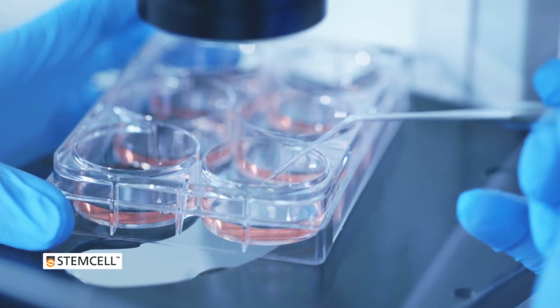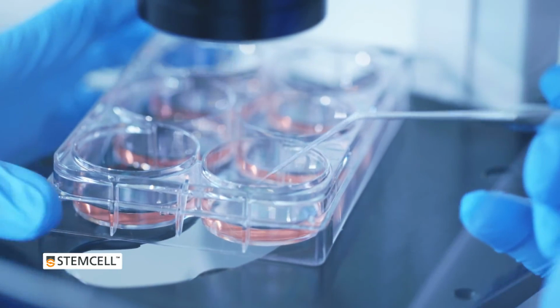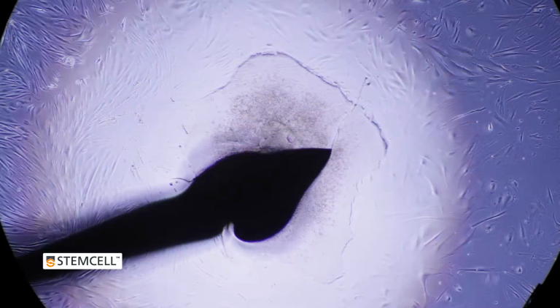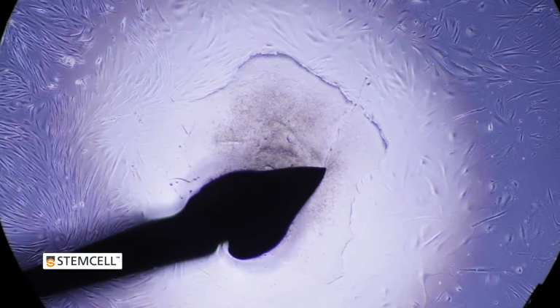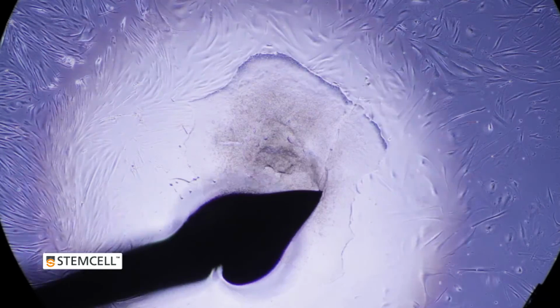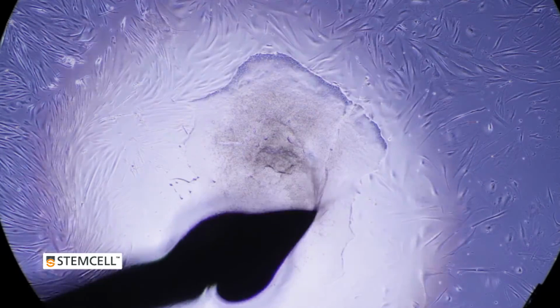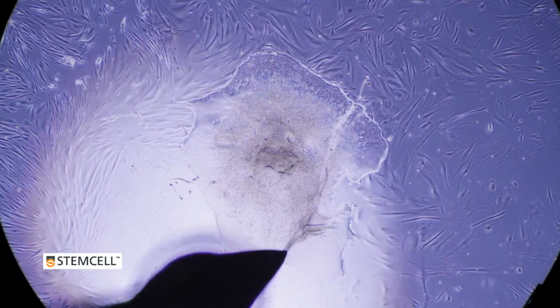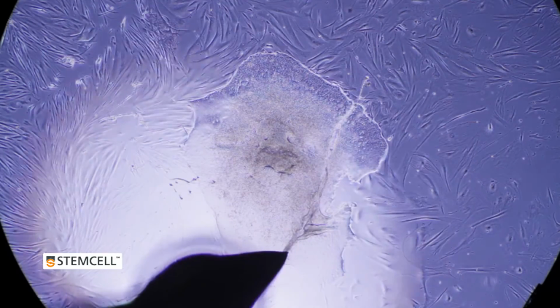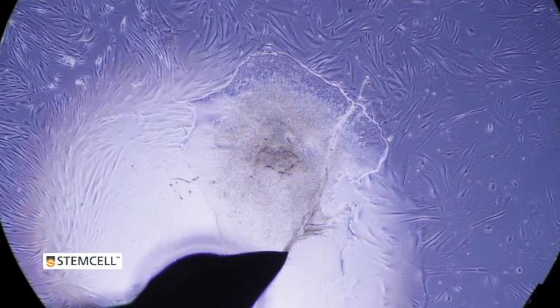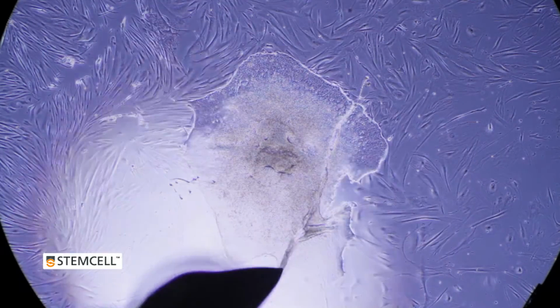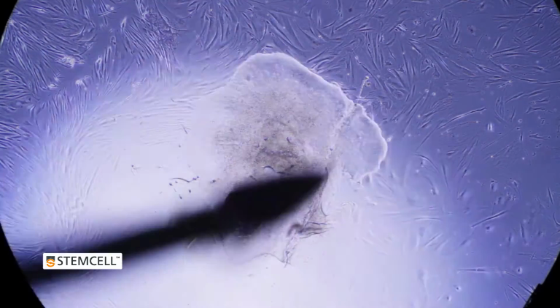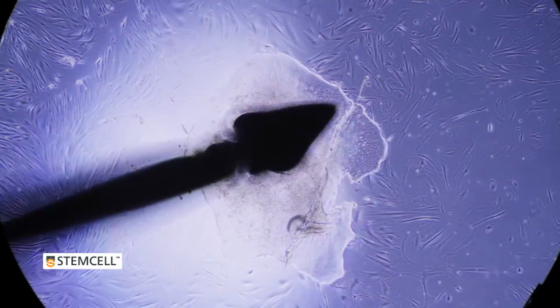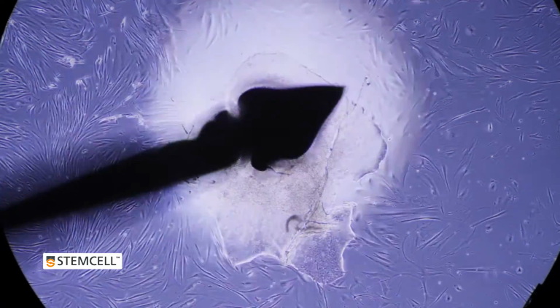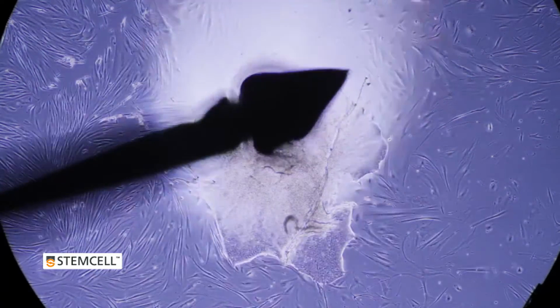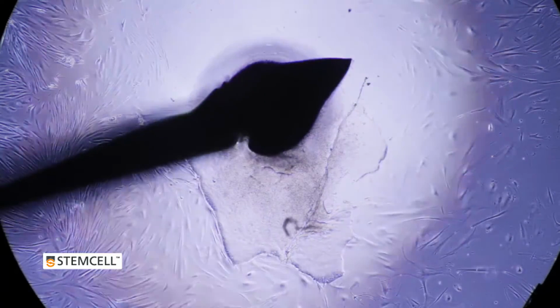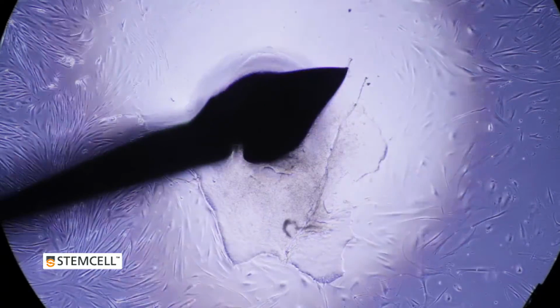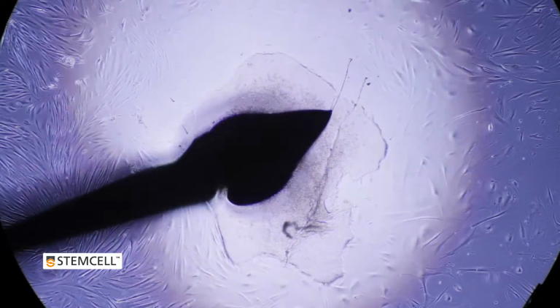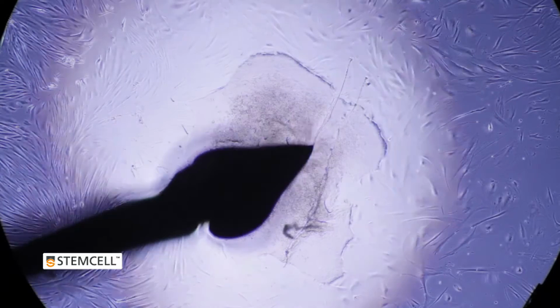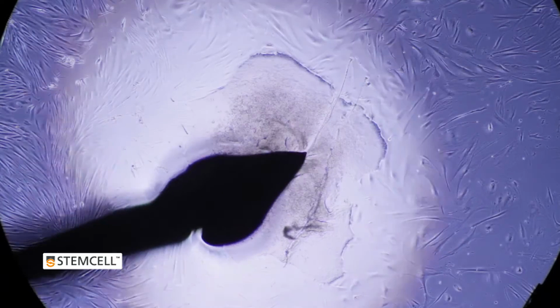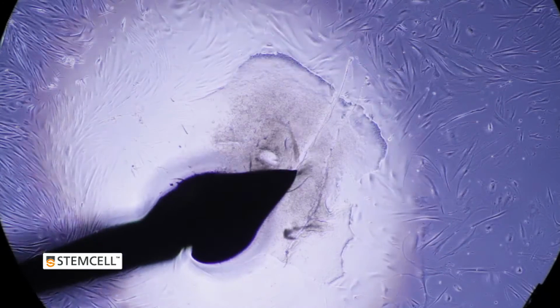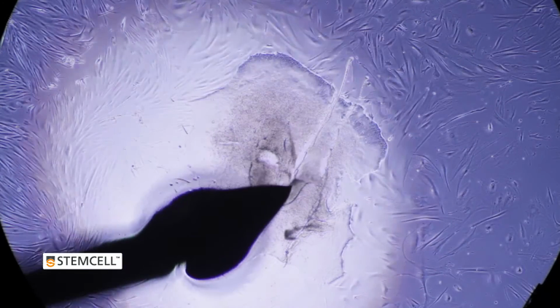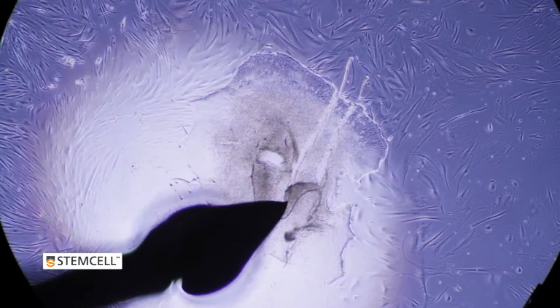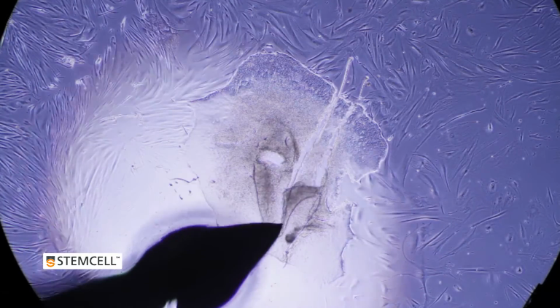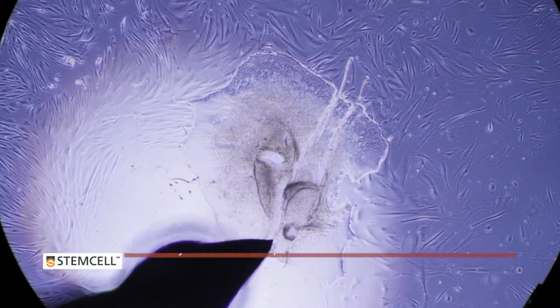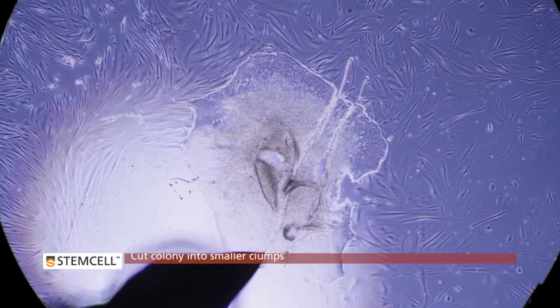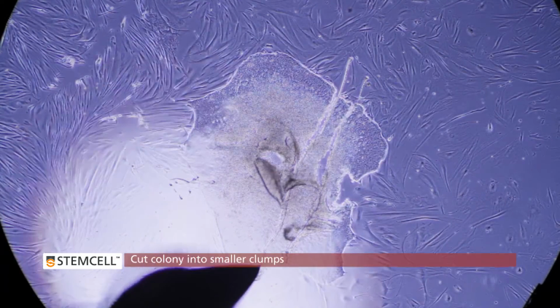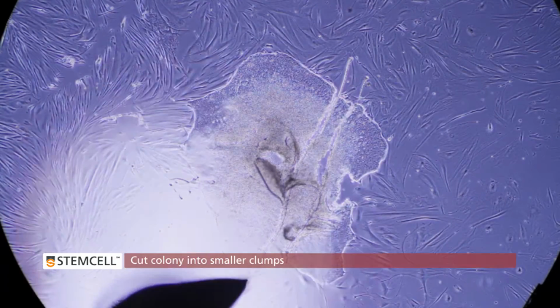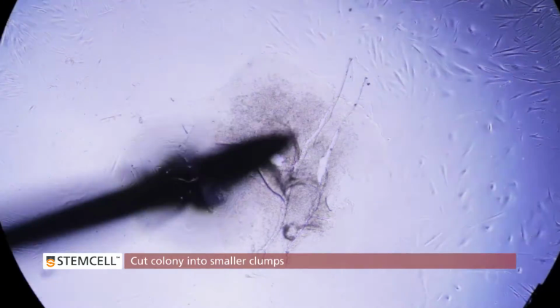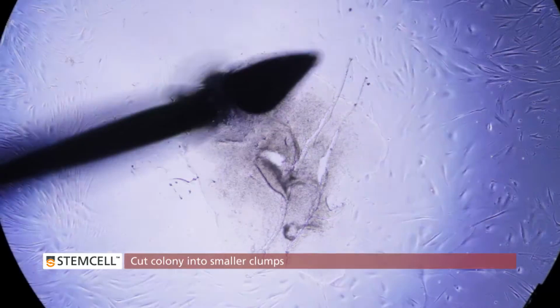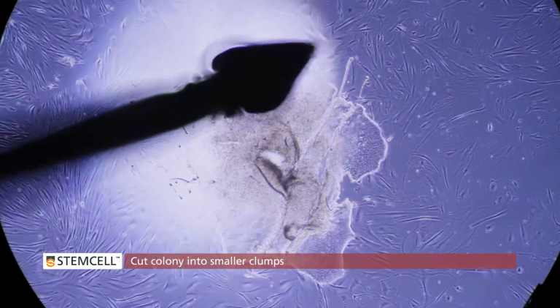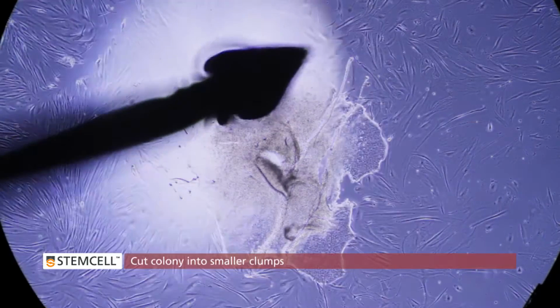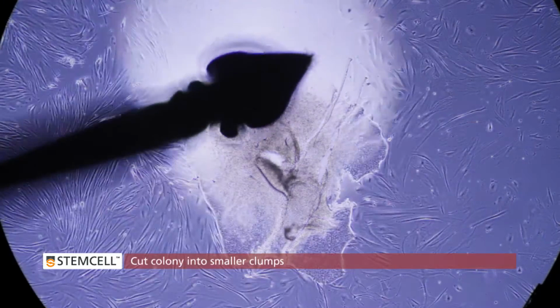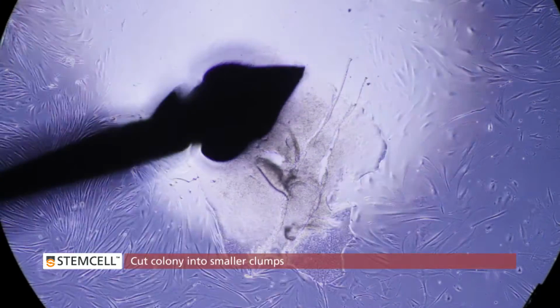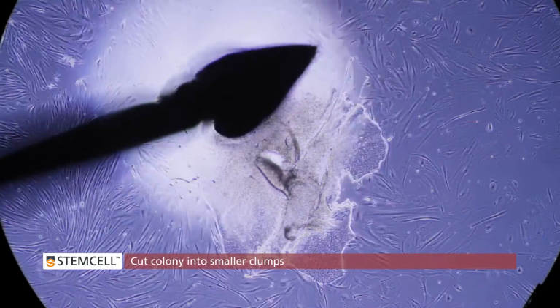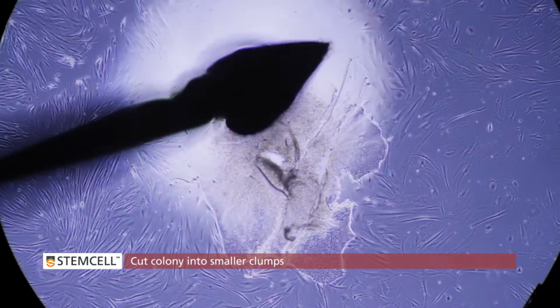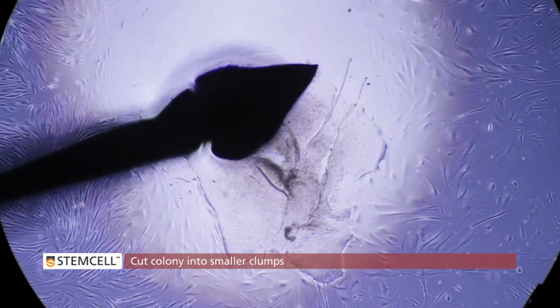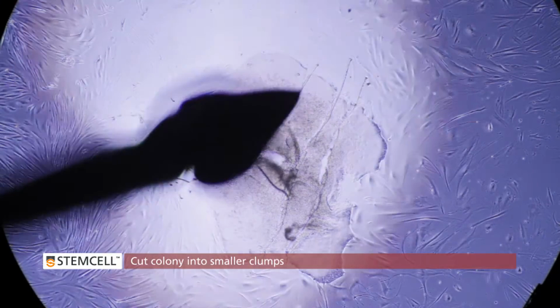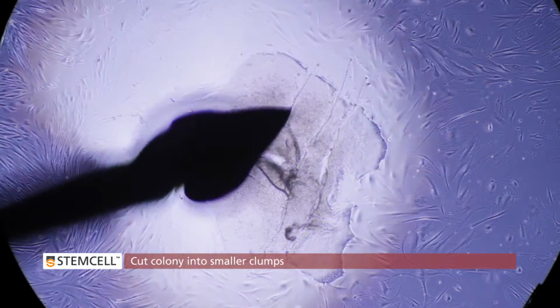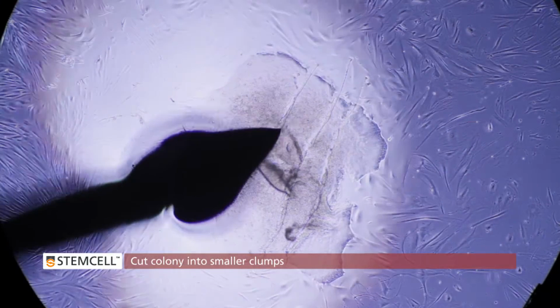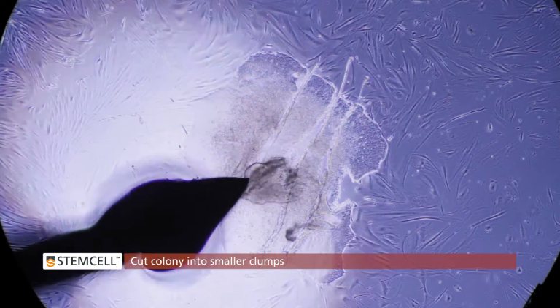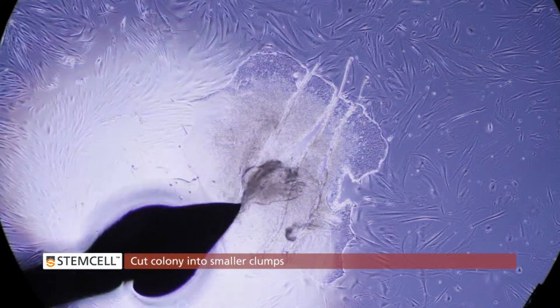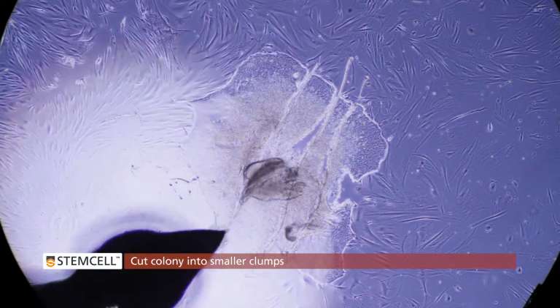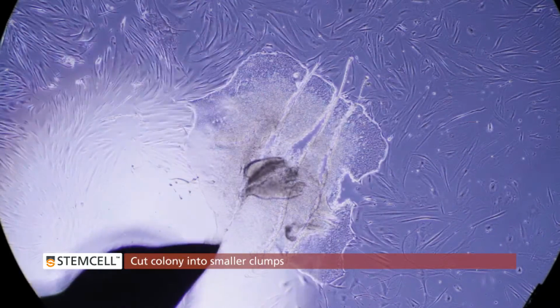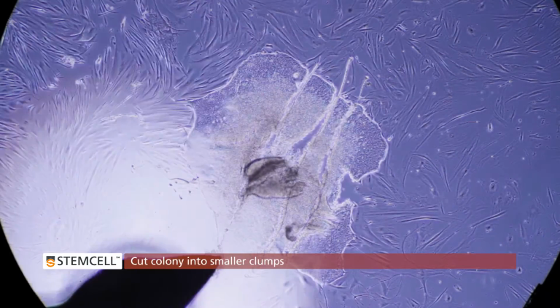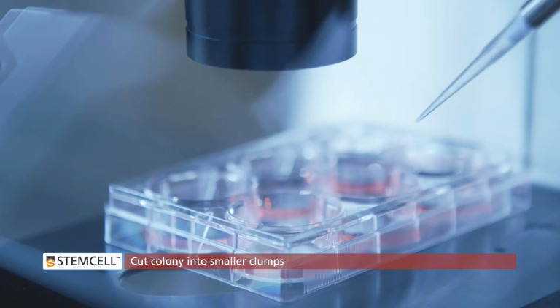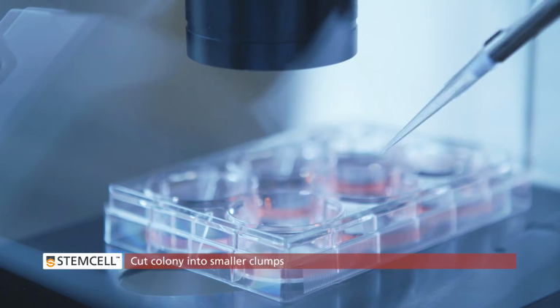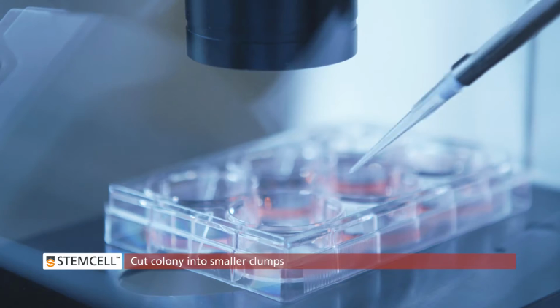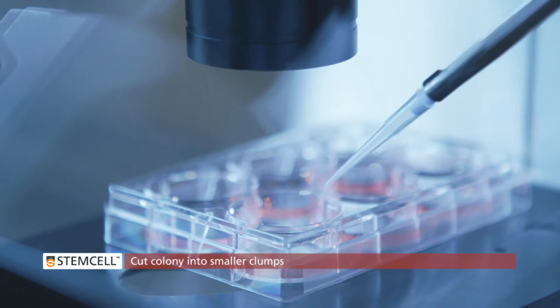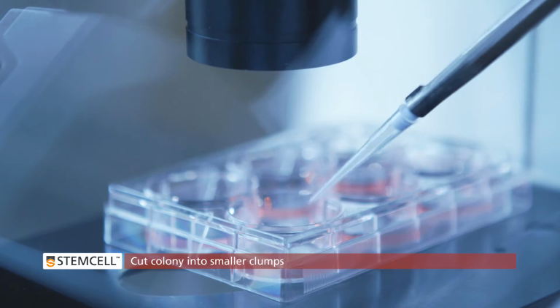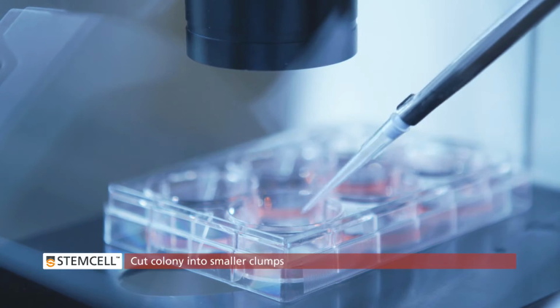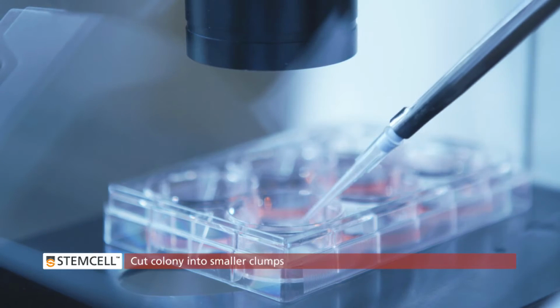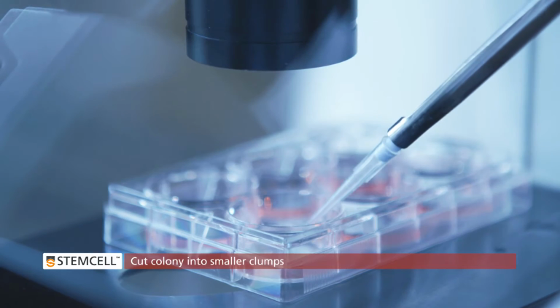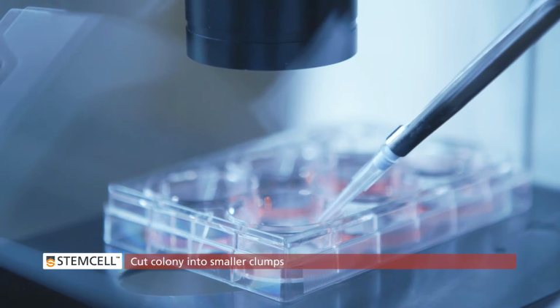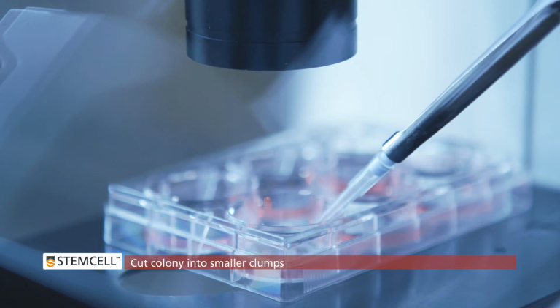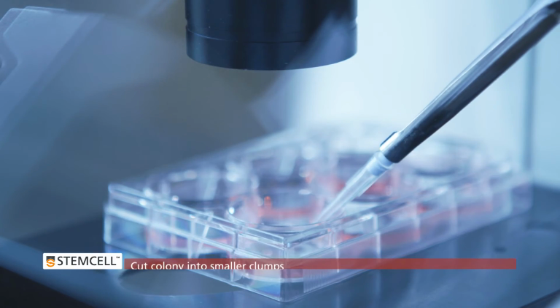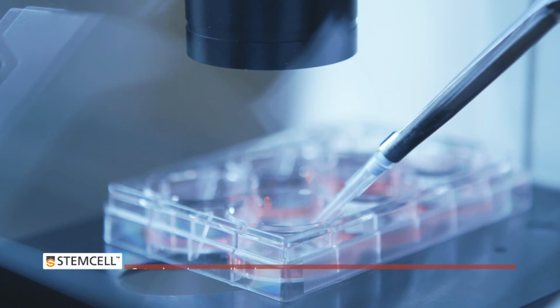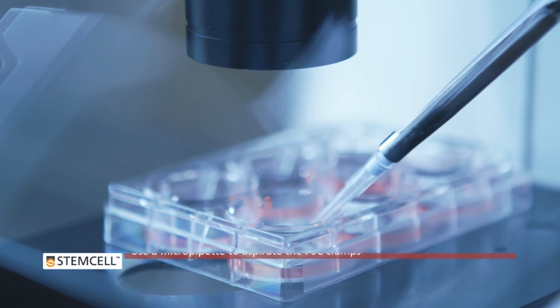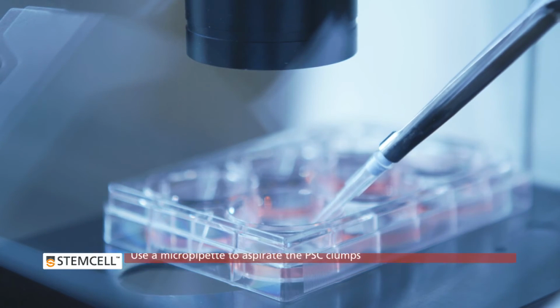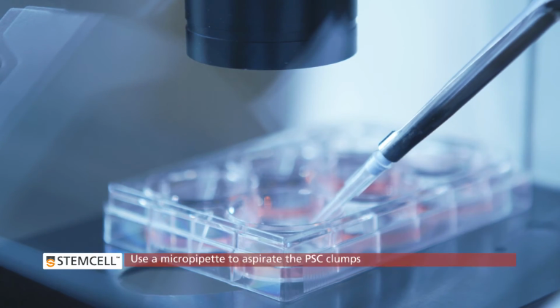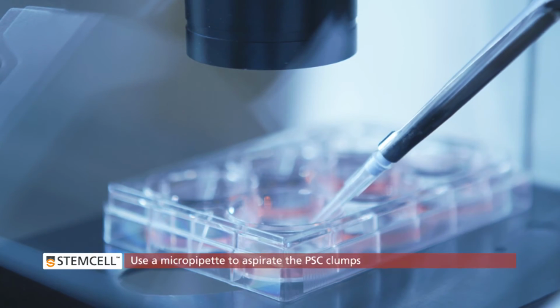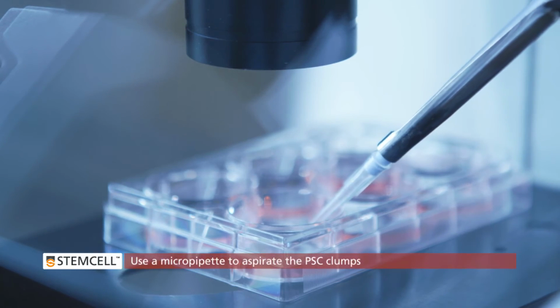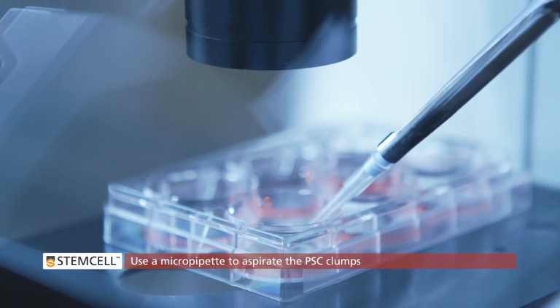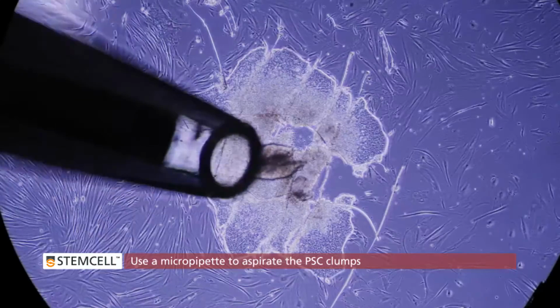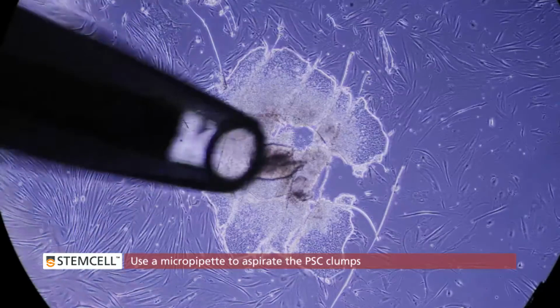Using the needle or pulled glass pipette, cut the colony into smaller clumps and aspirate the PSC clumps using a micropipette.